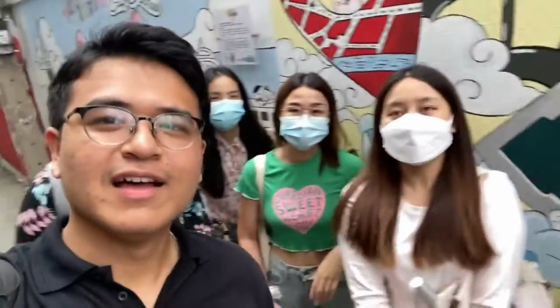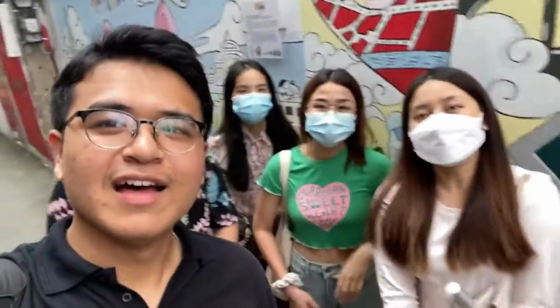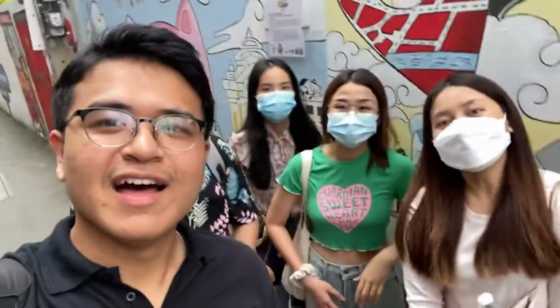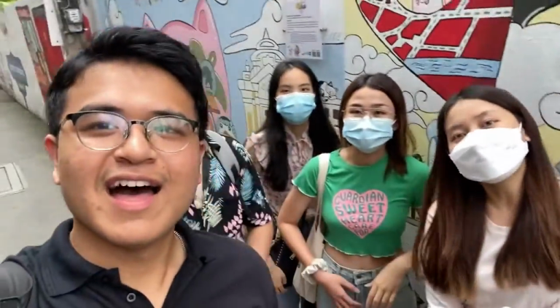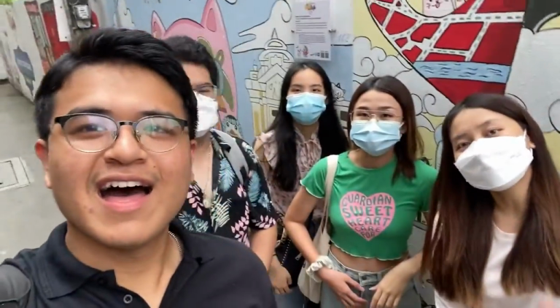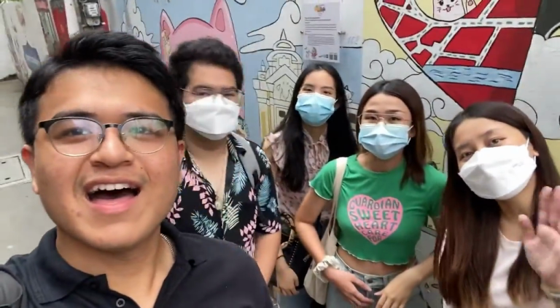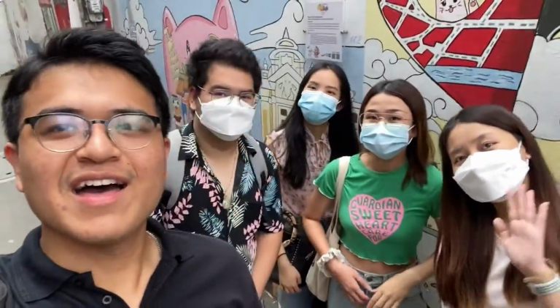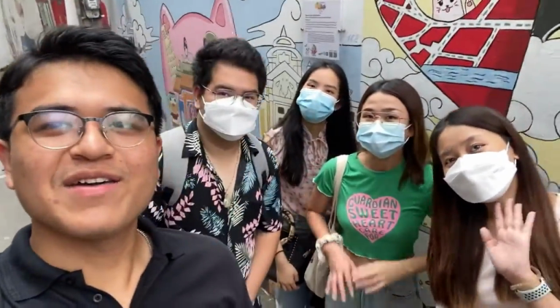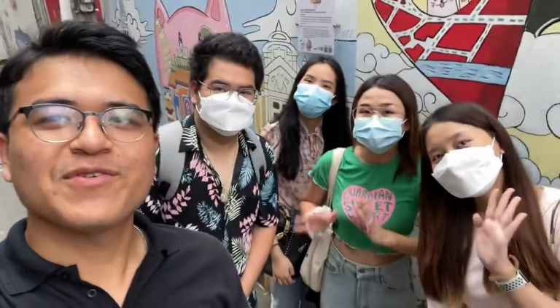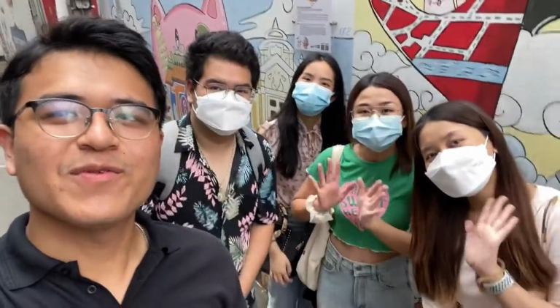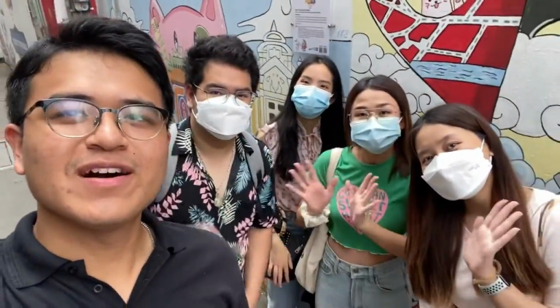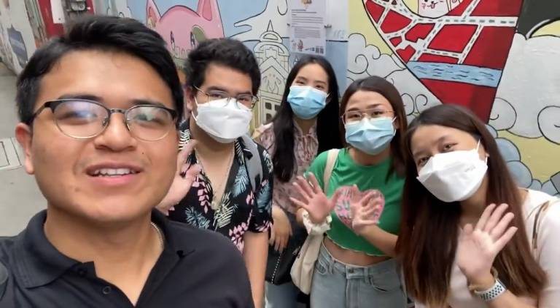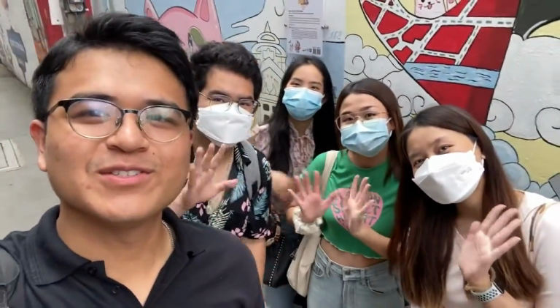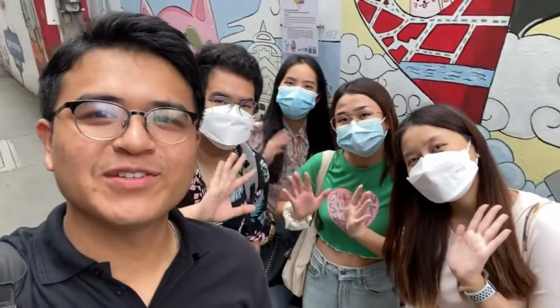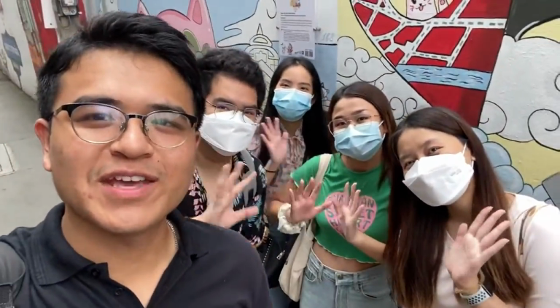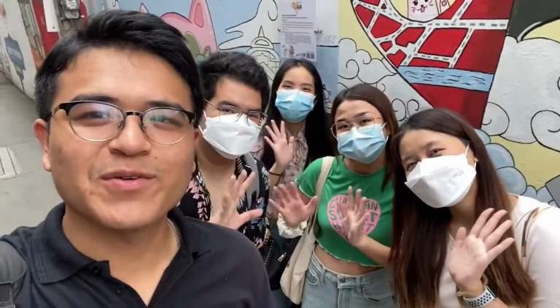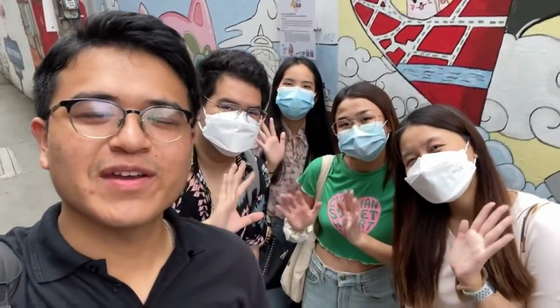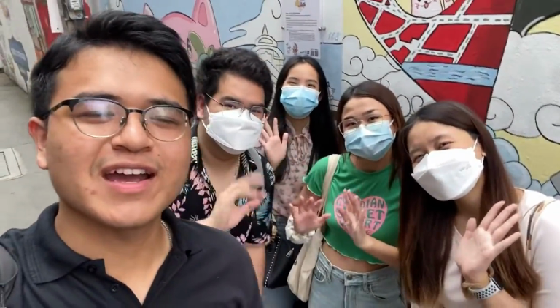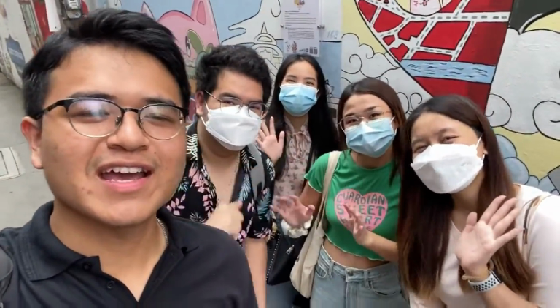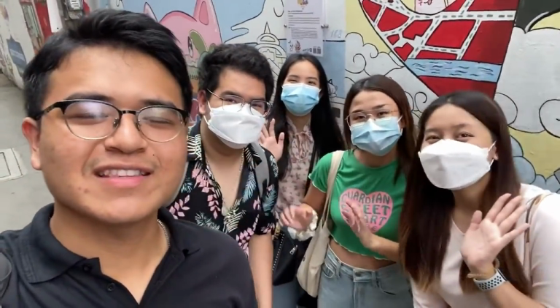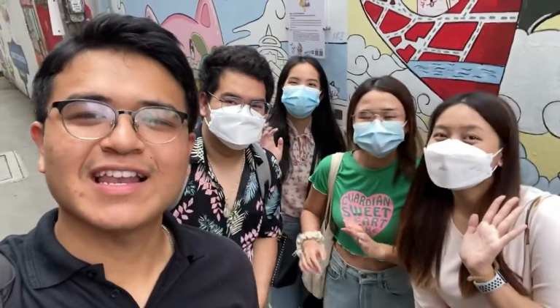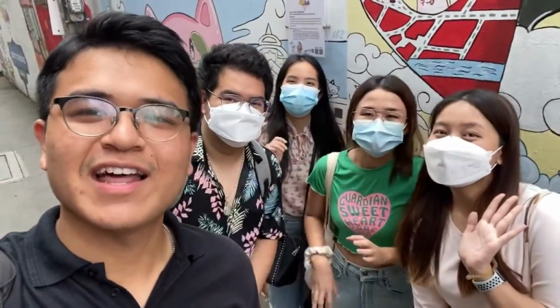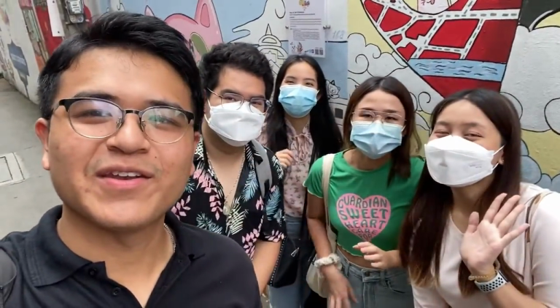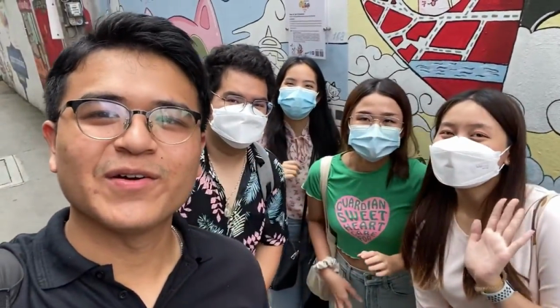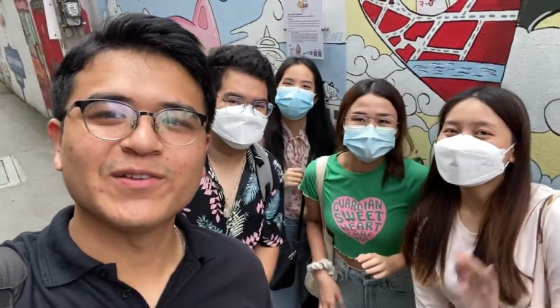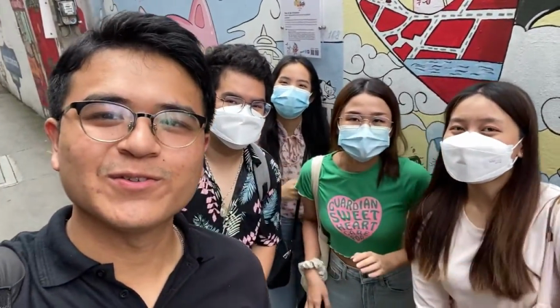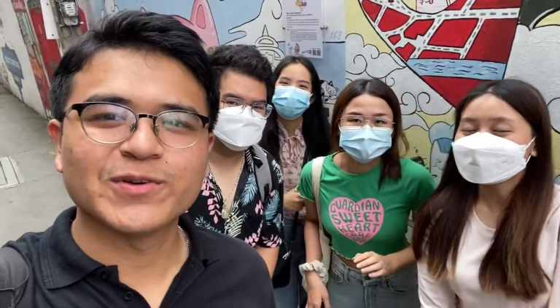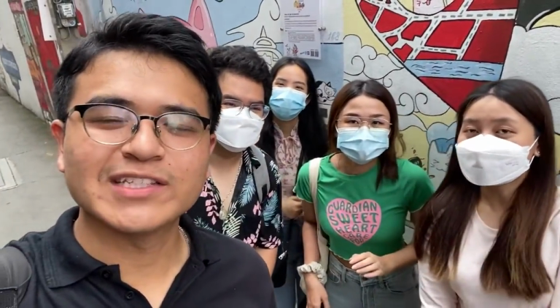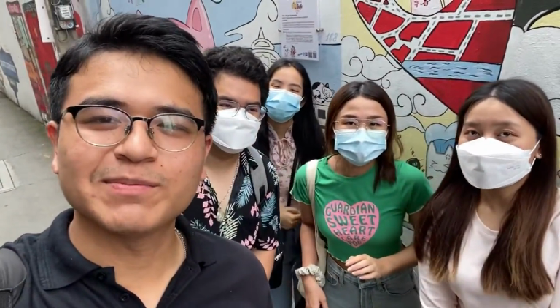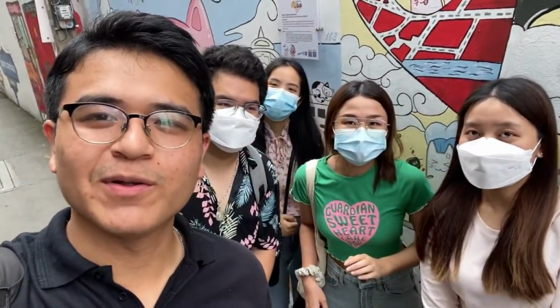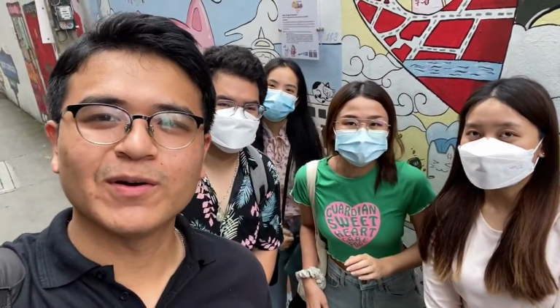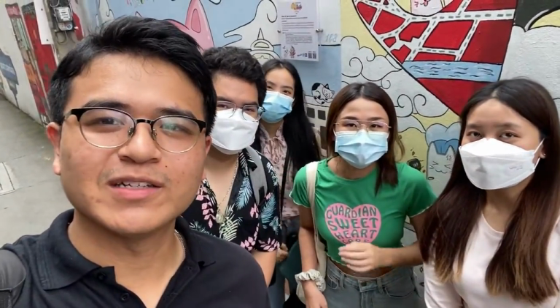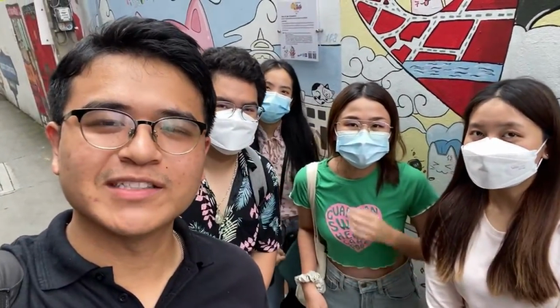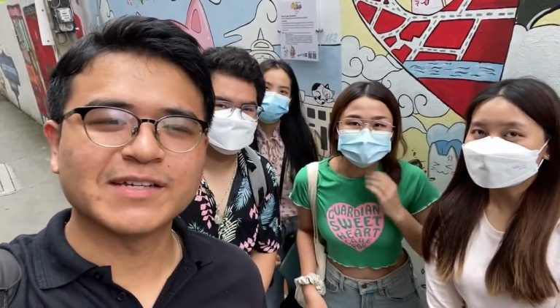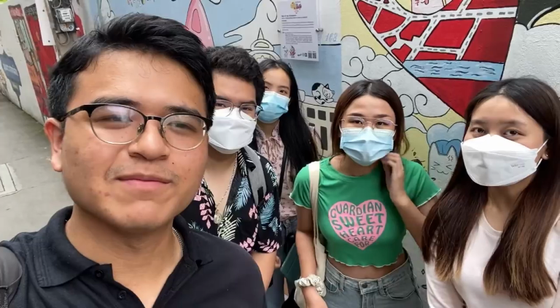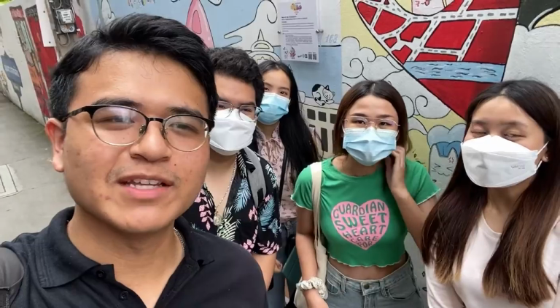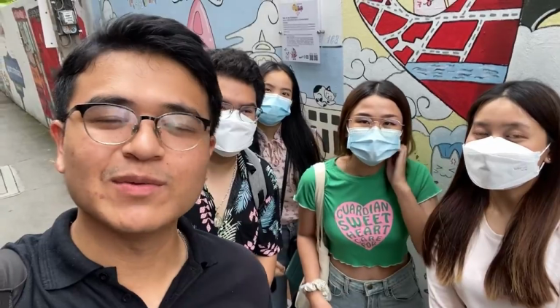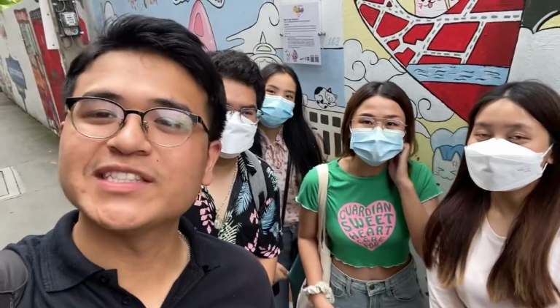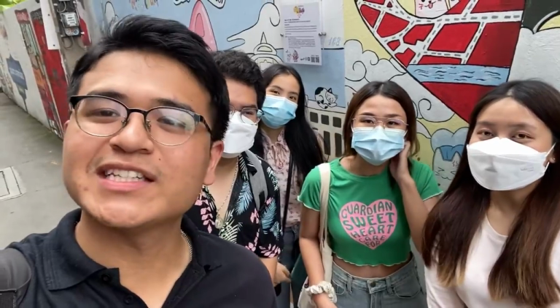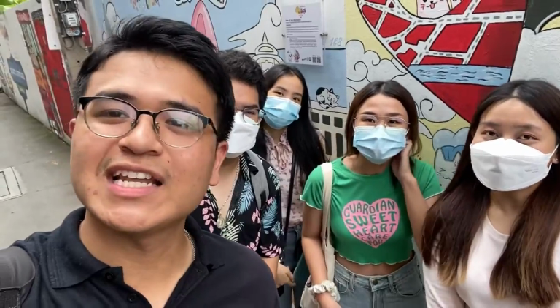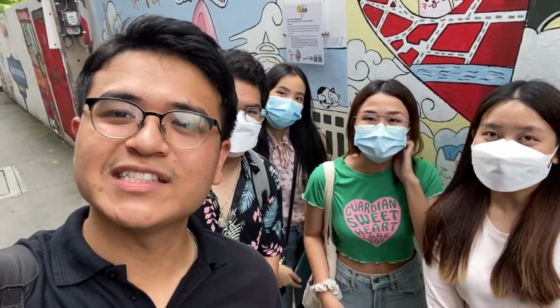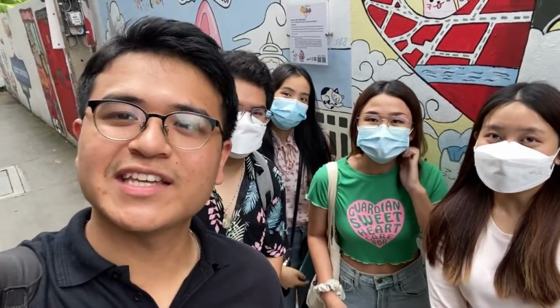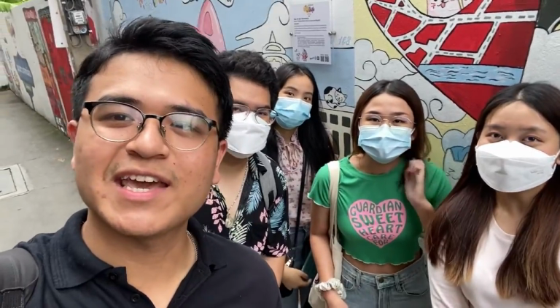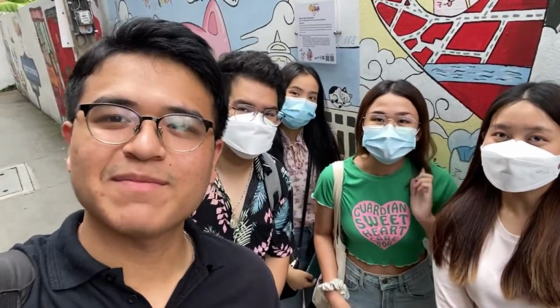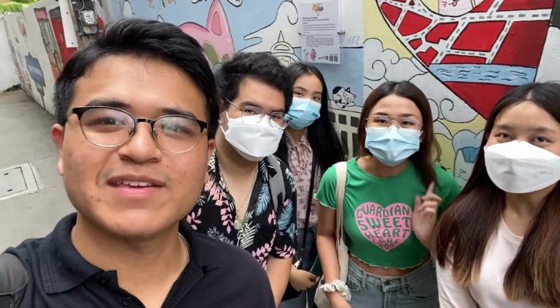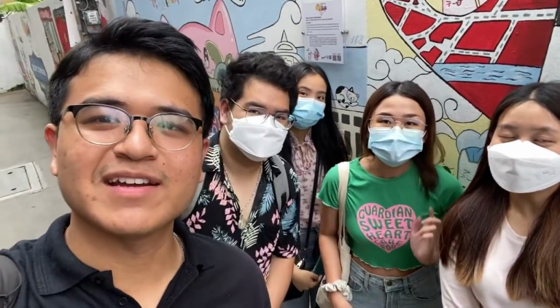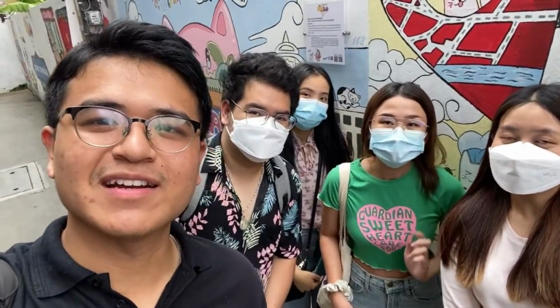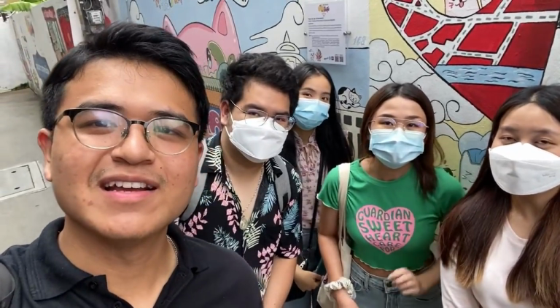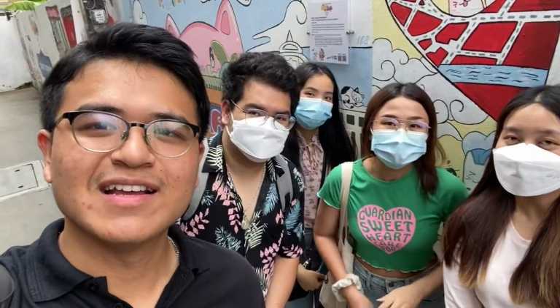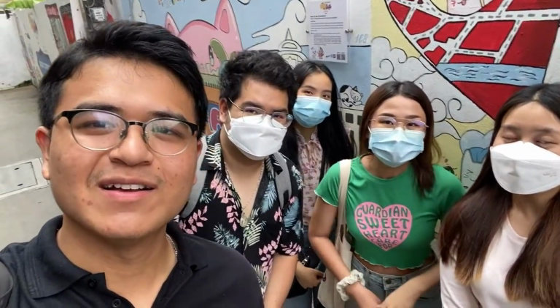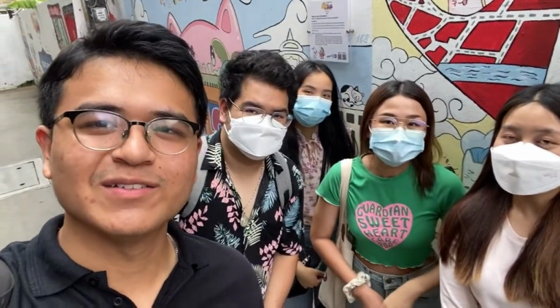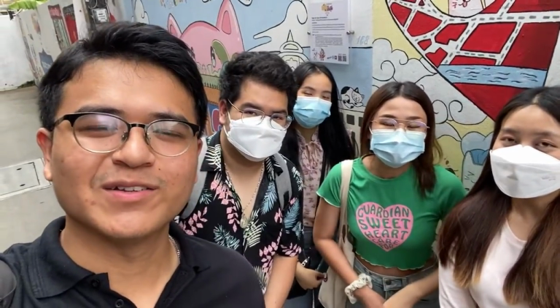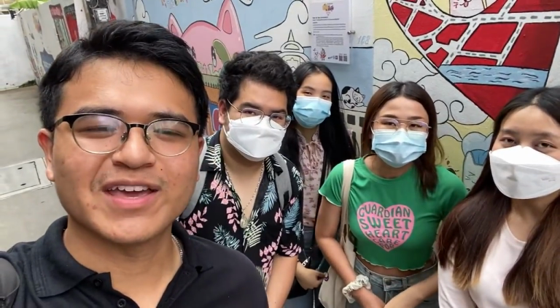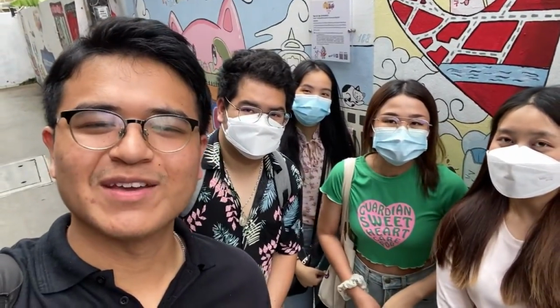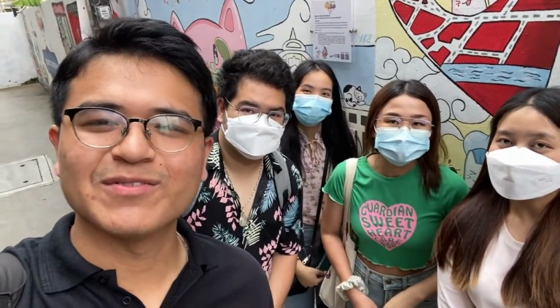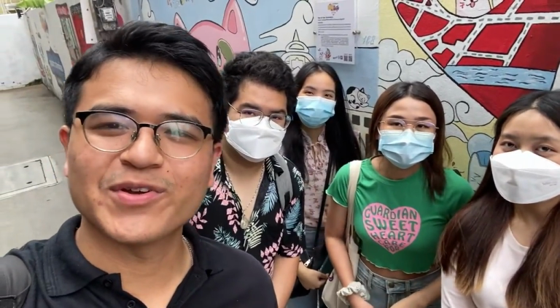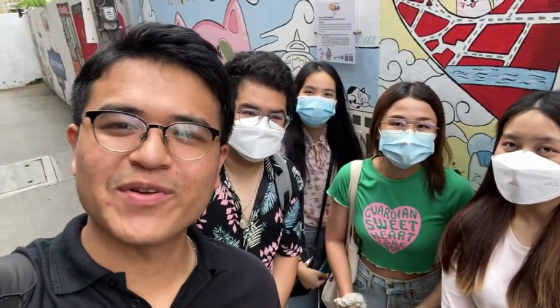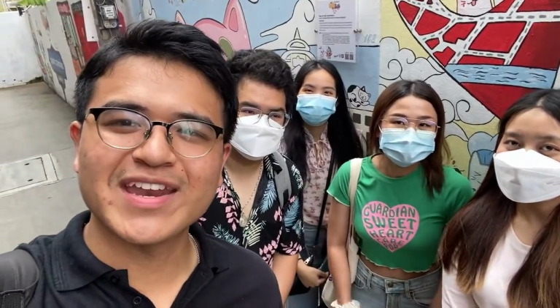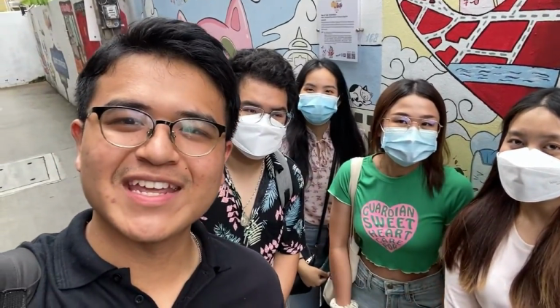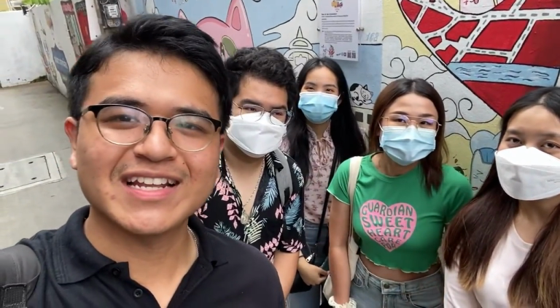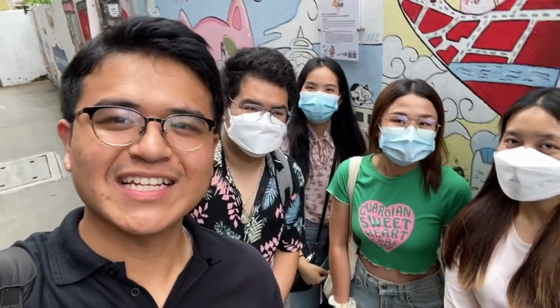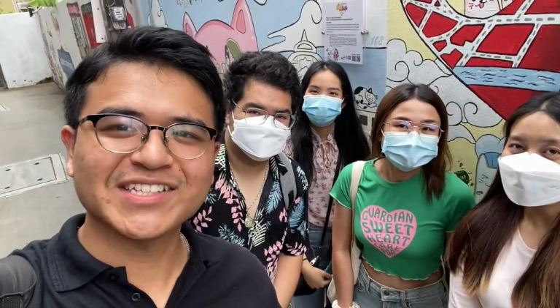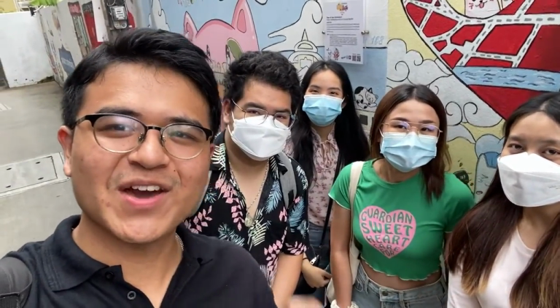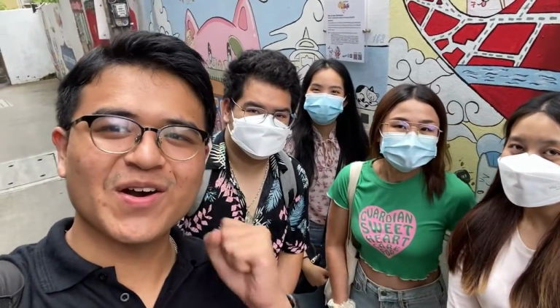Hi everyone! Today we are at the Latnoi to explore some linguistic landscape here. Okay, if you're ready, let's go!